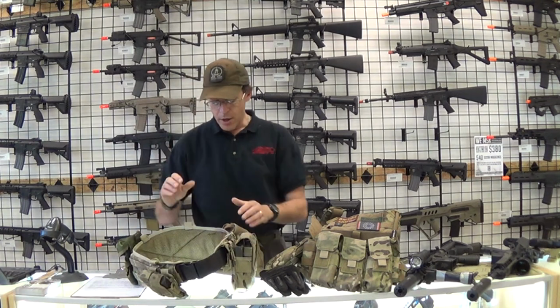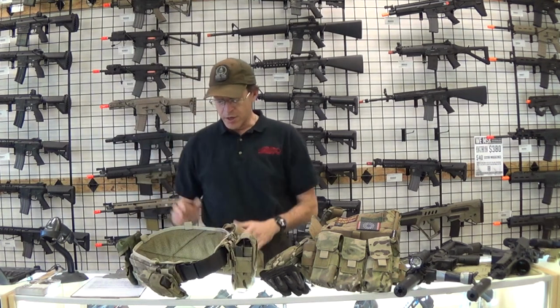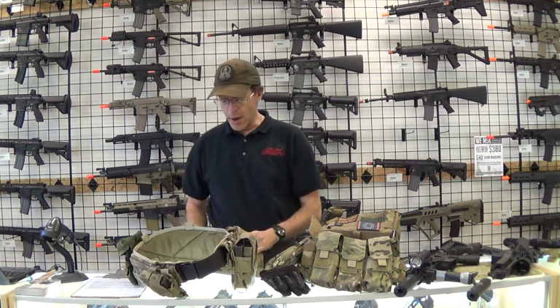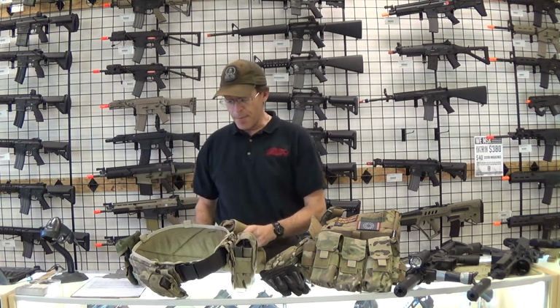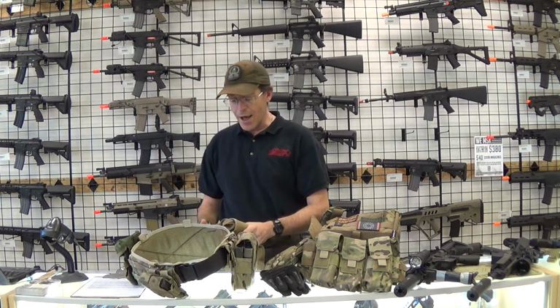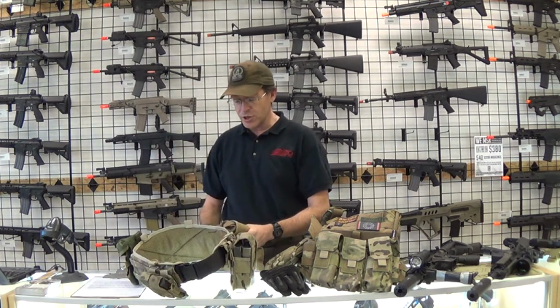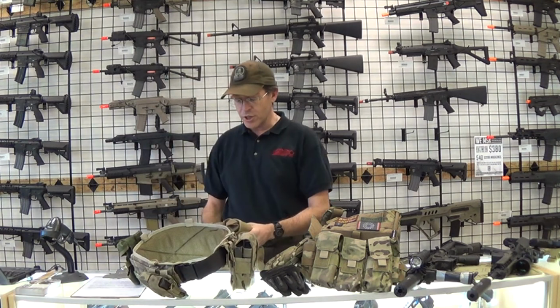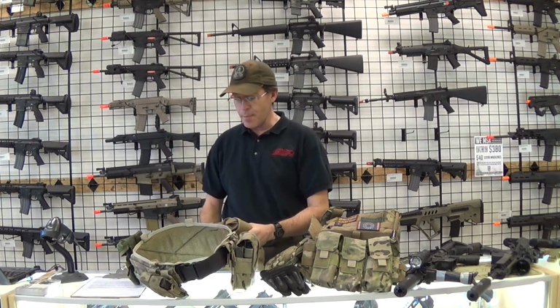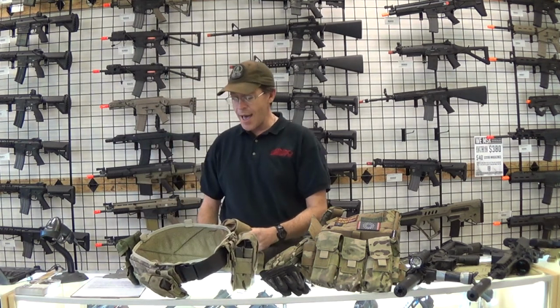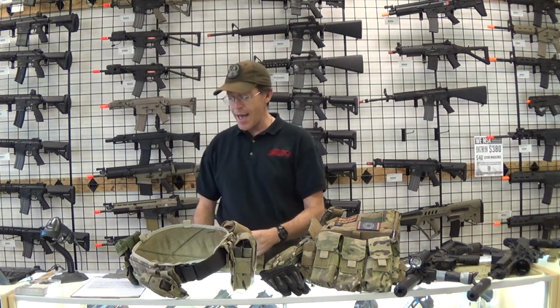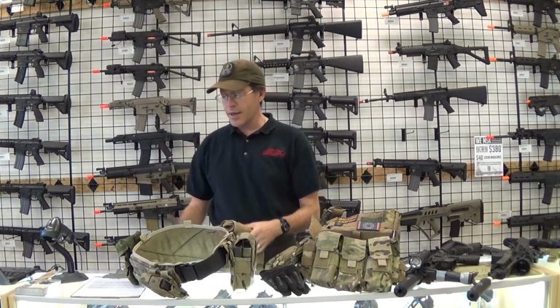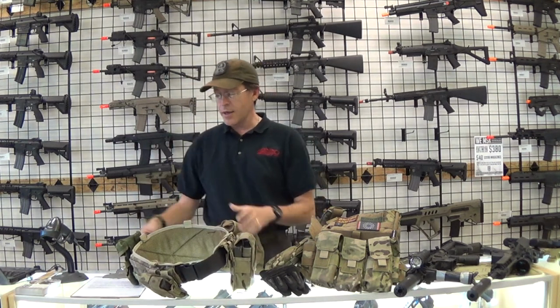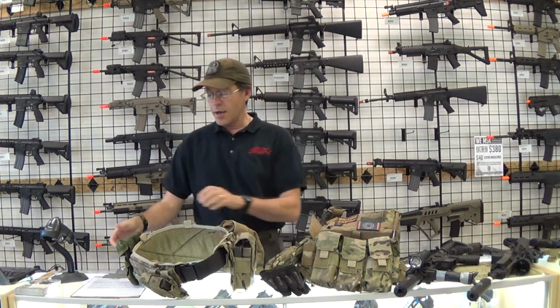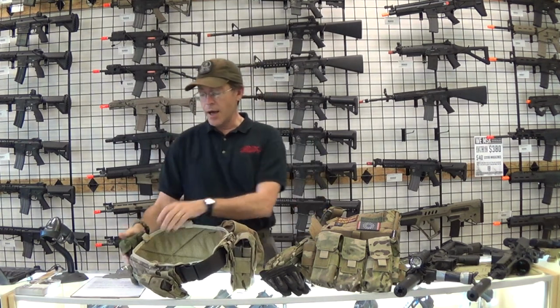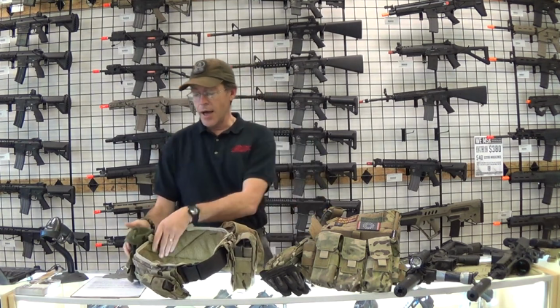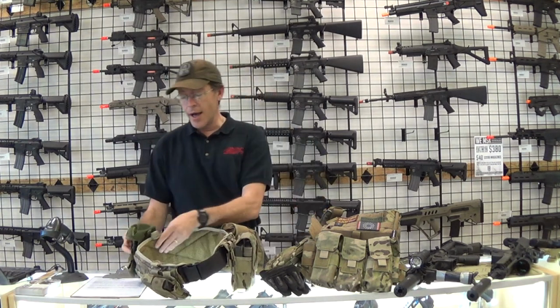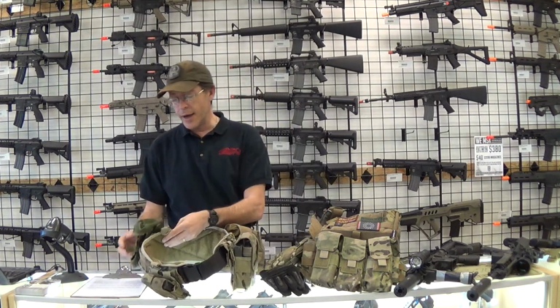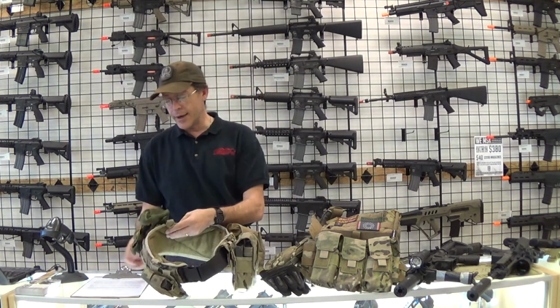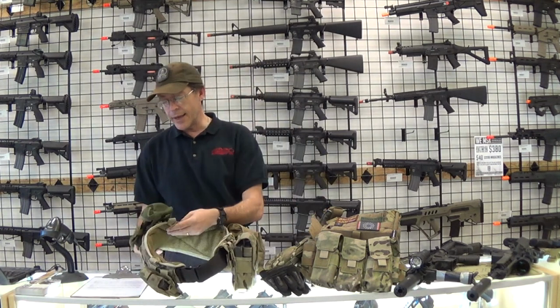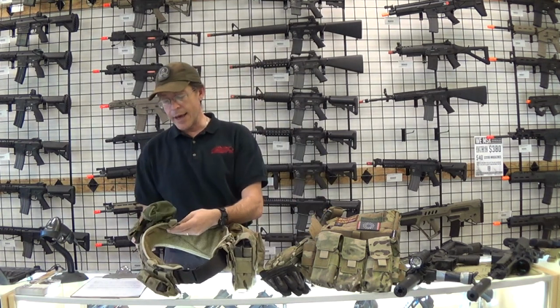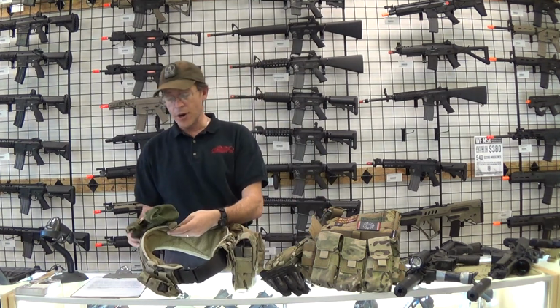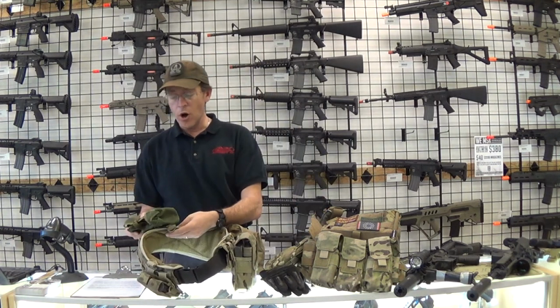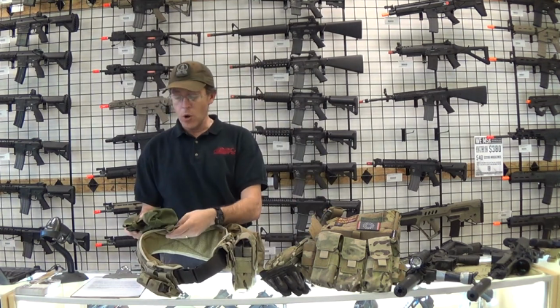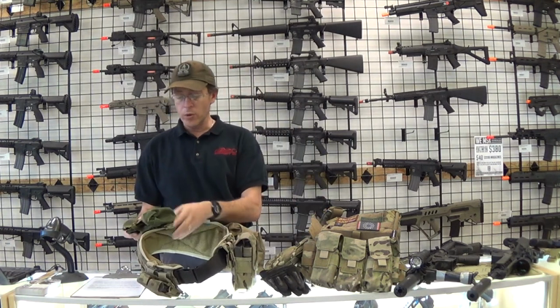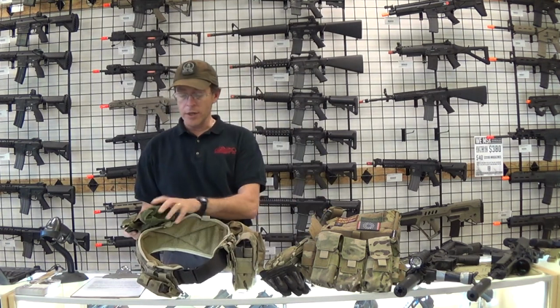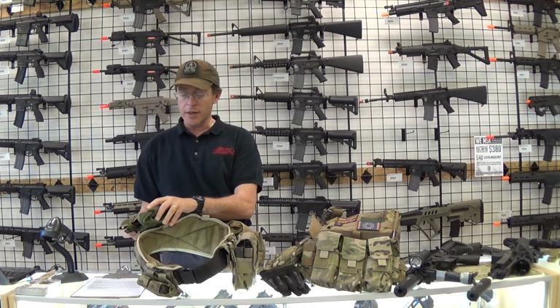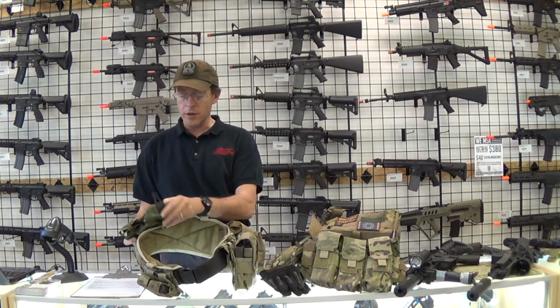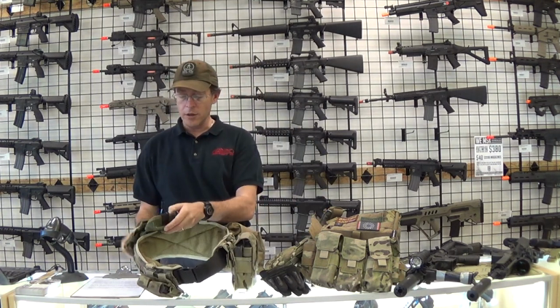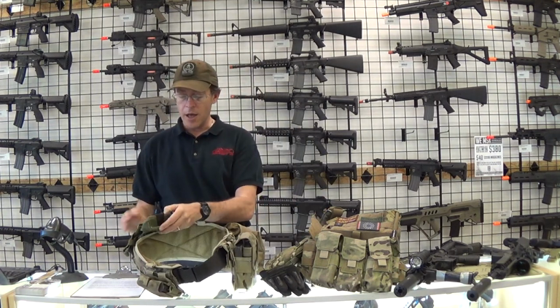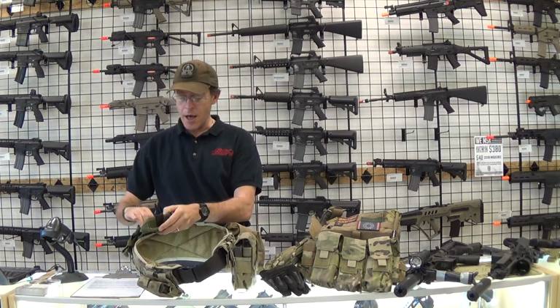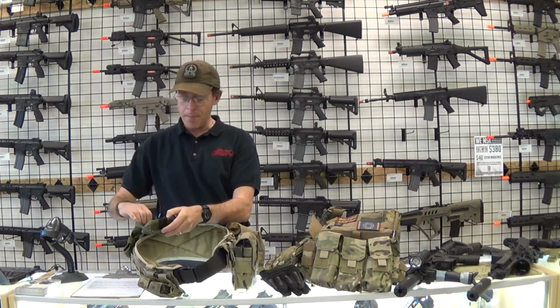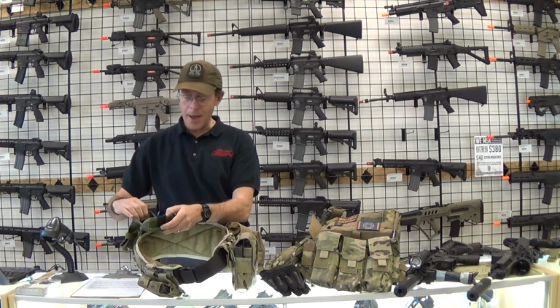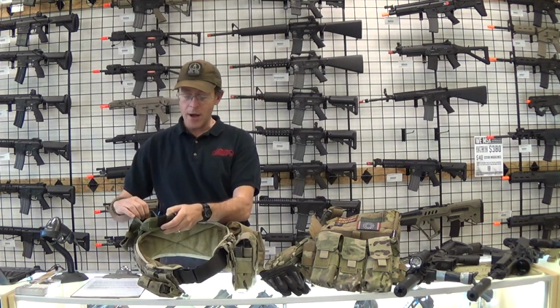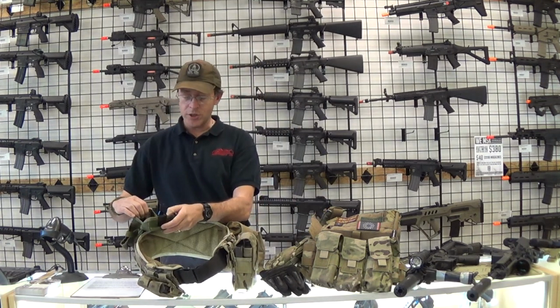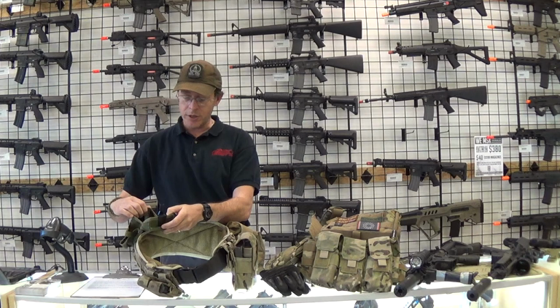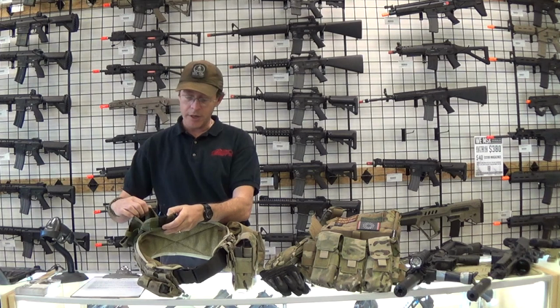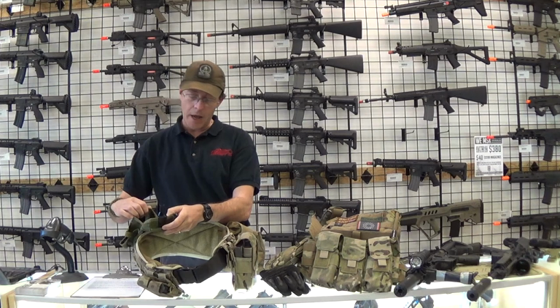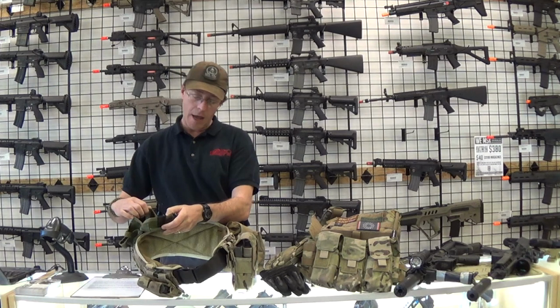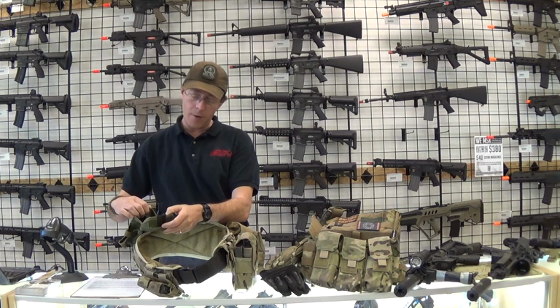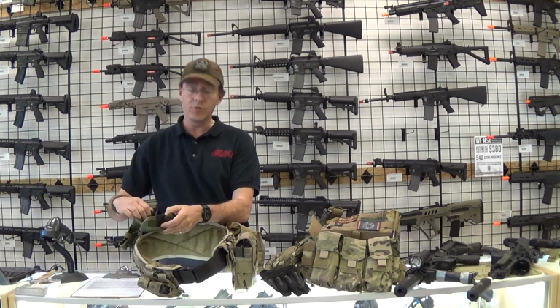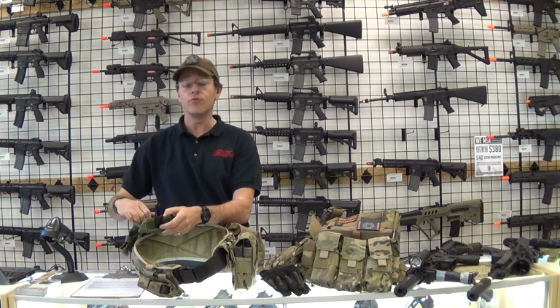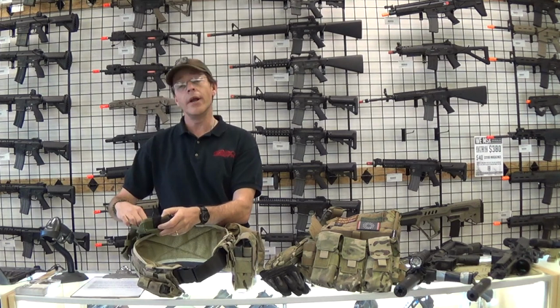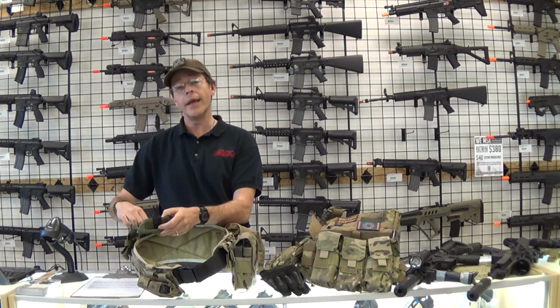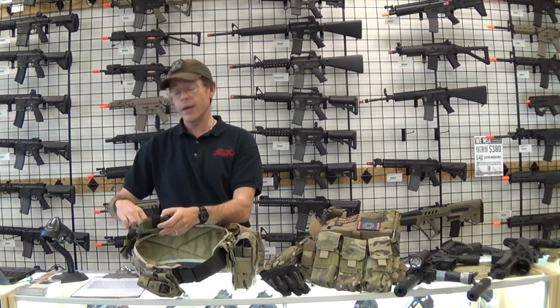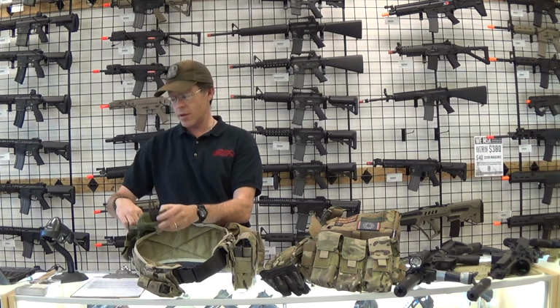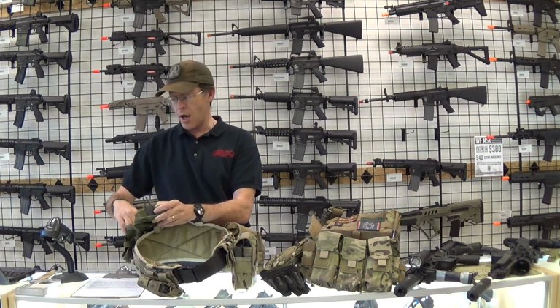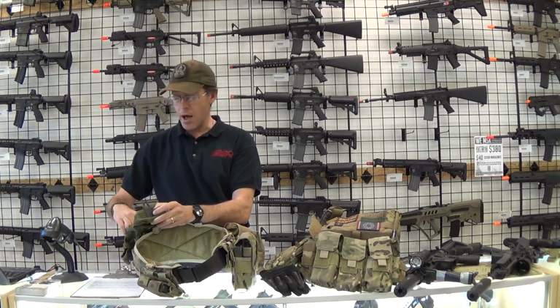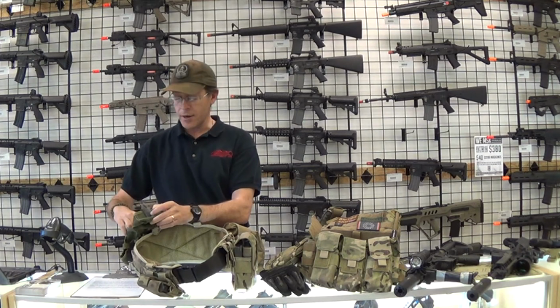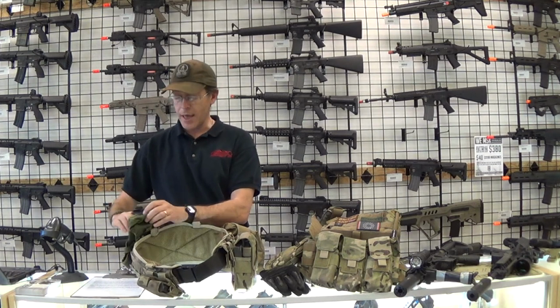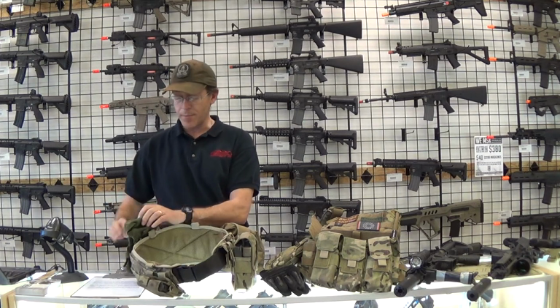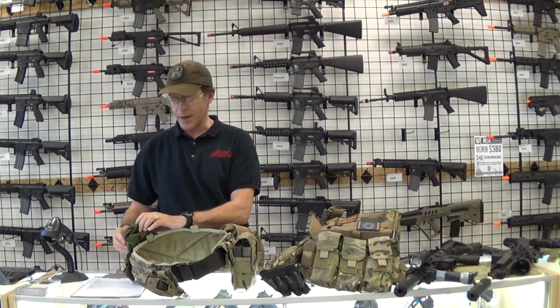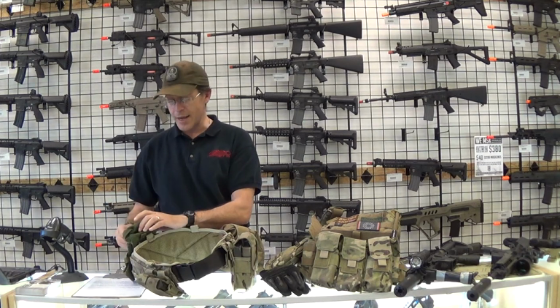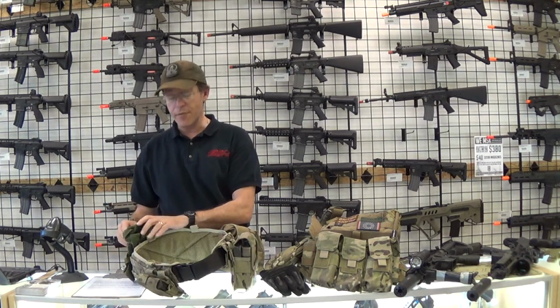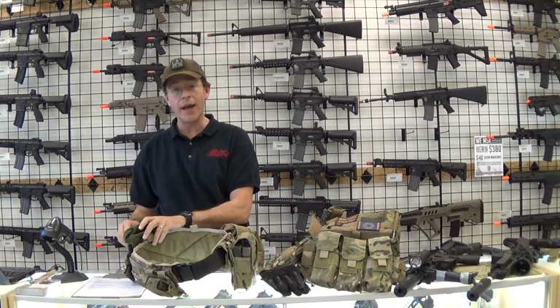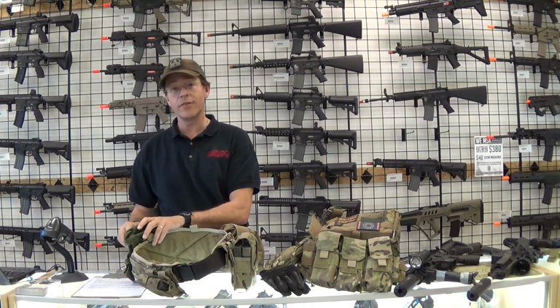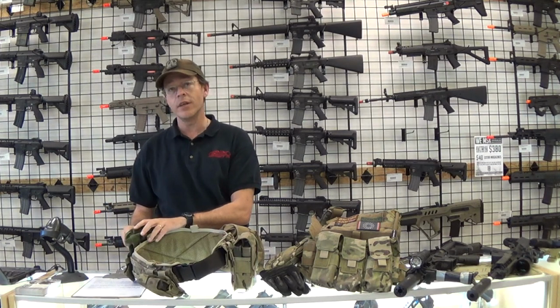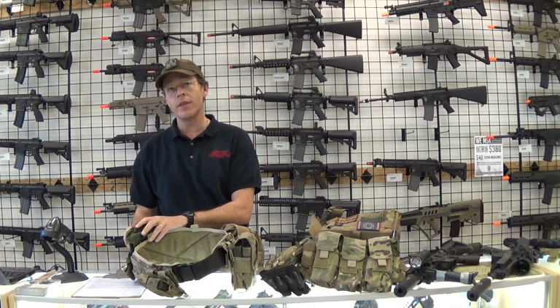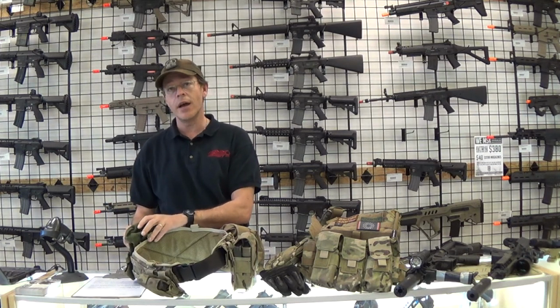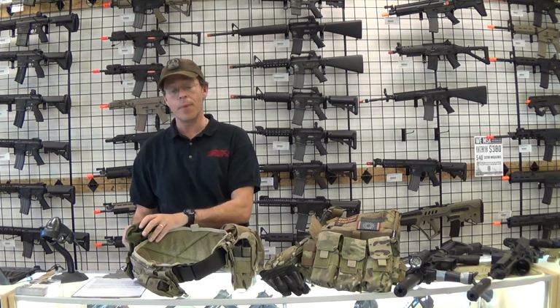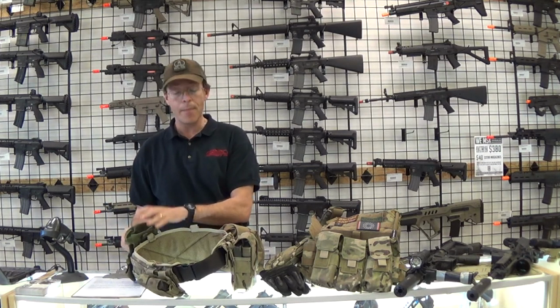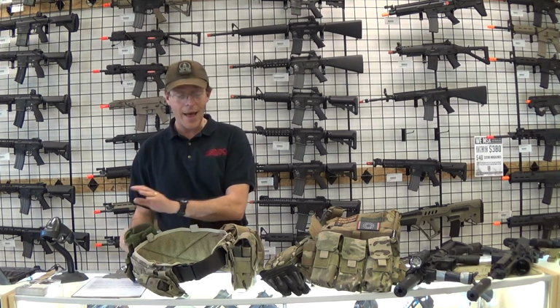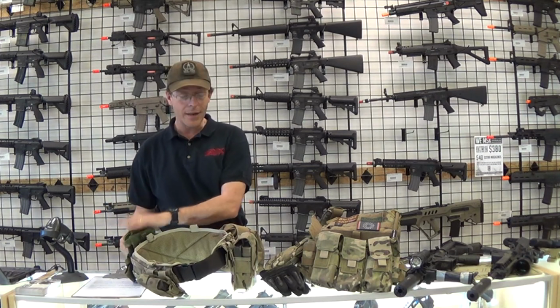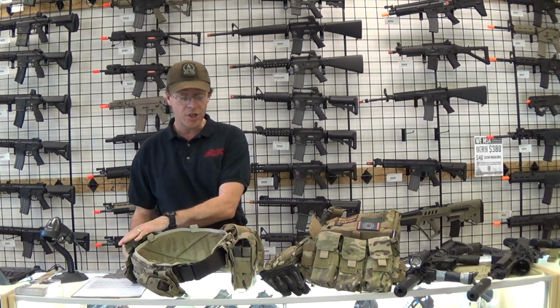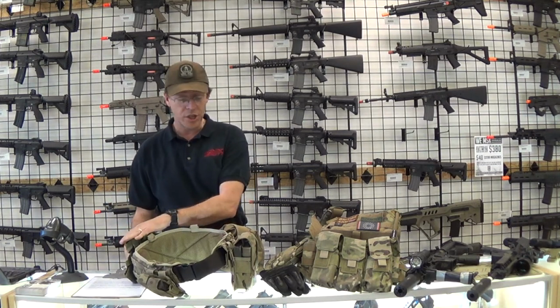I had a dump pouch in the back, and an old little pouch that I was running — I kept my dead rags and my bandages in there.